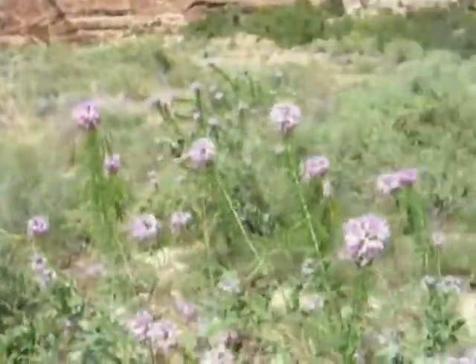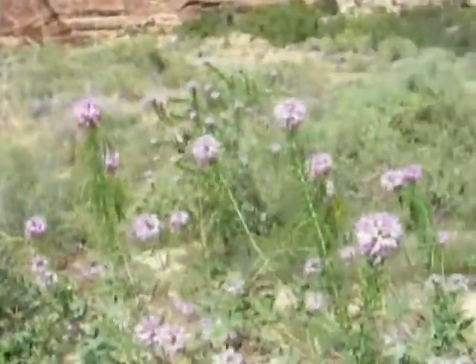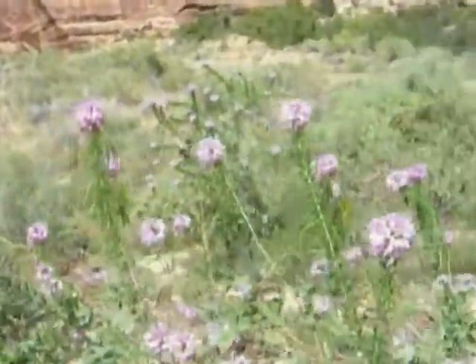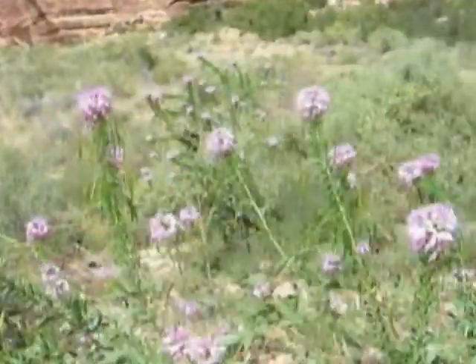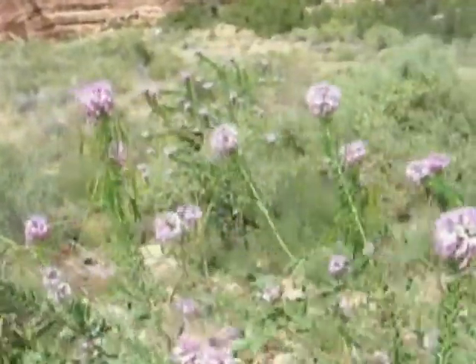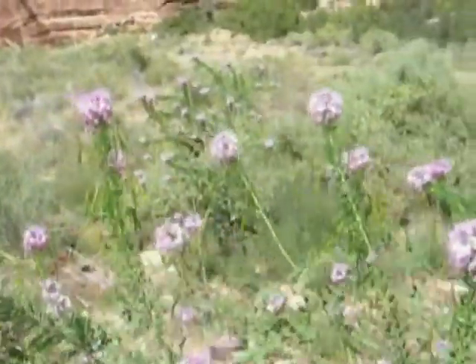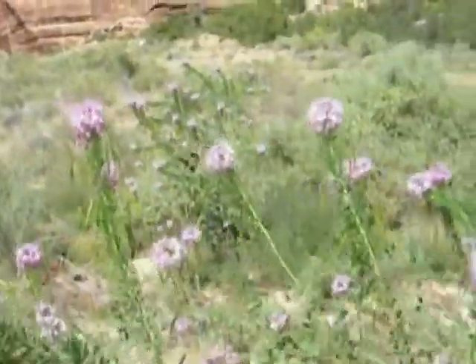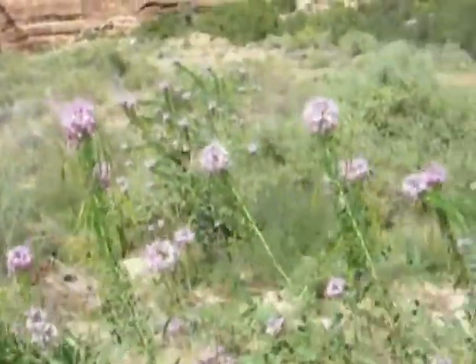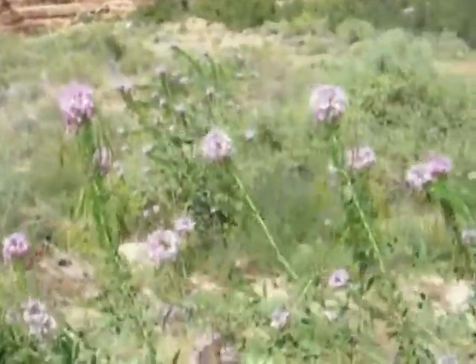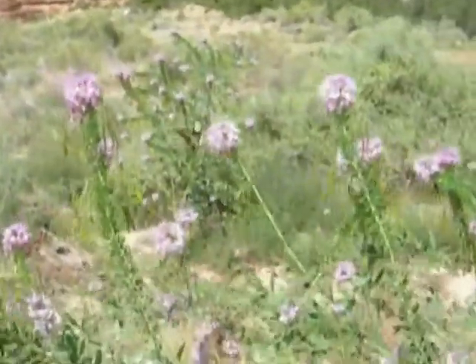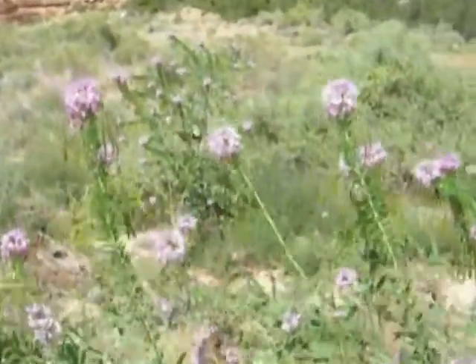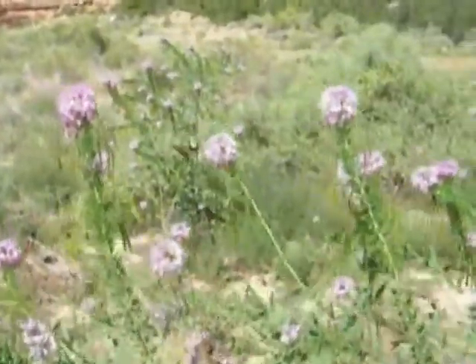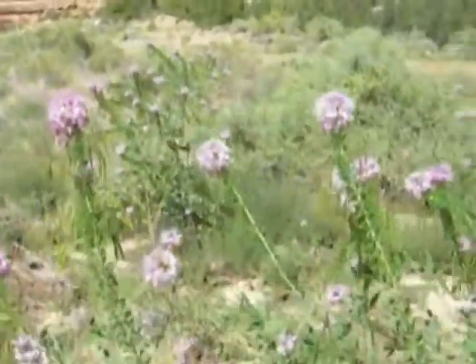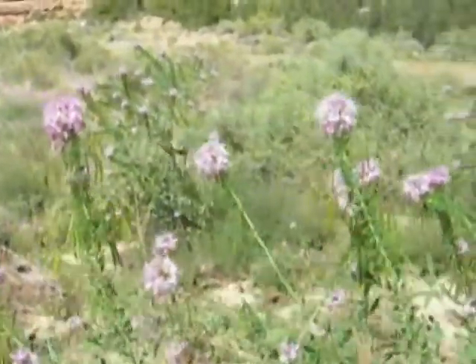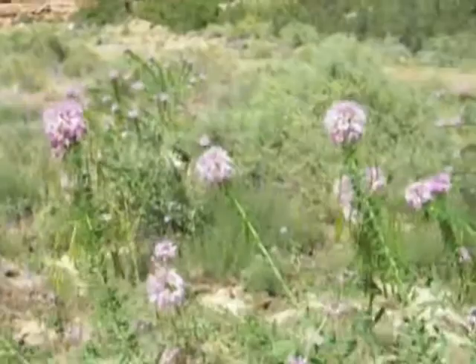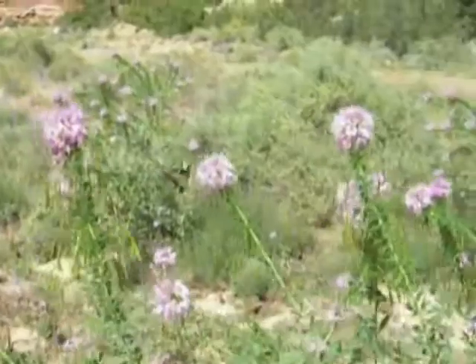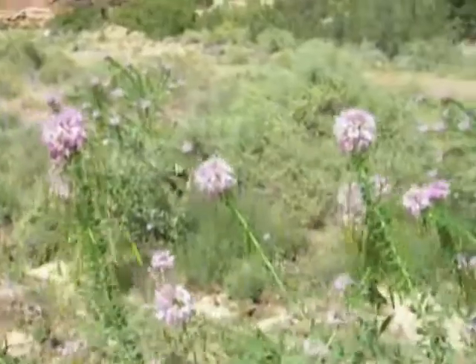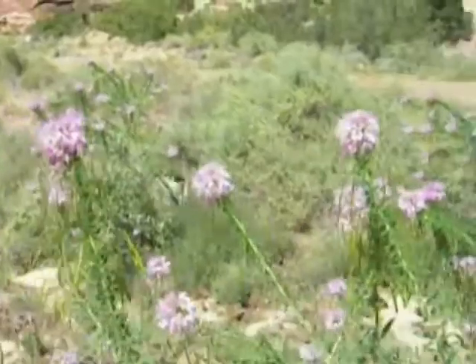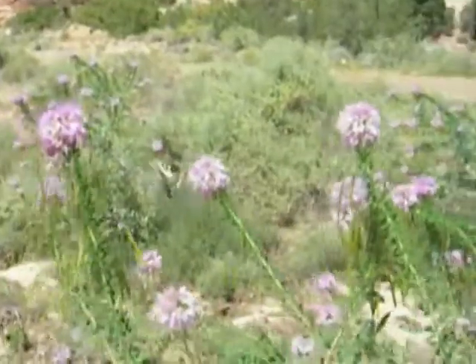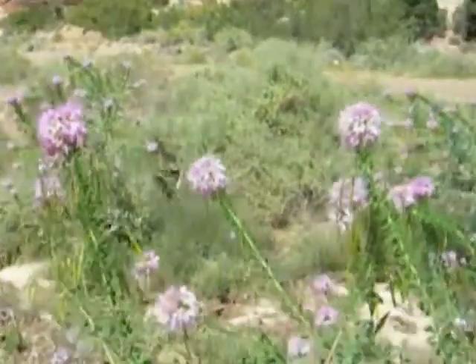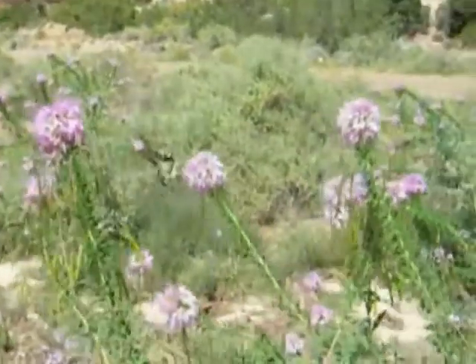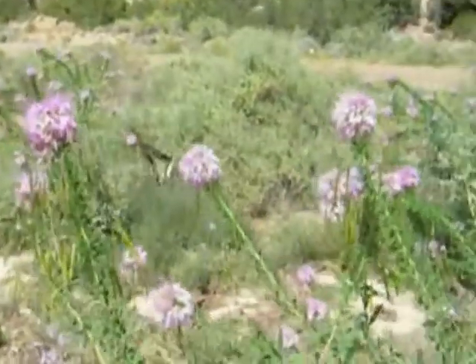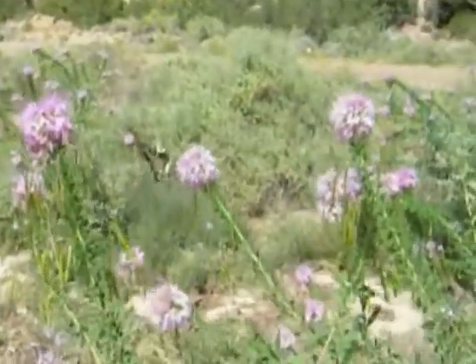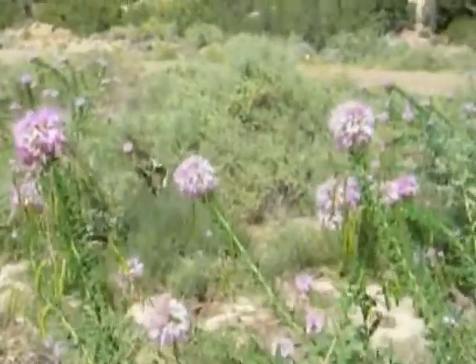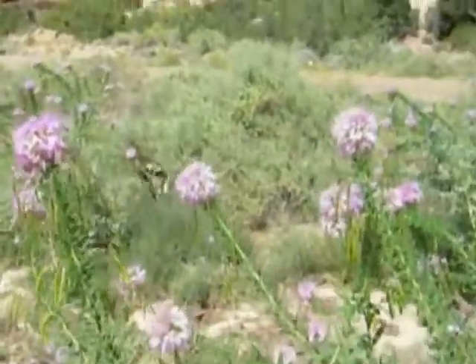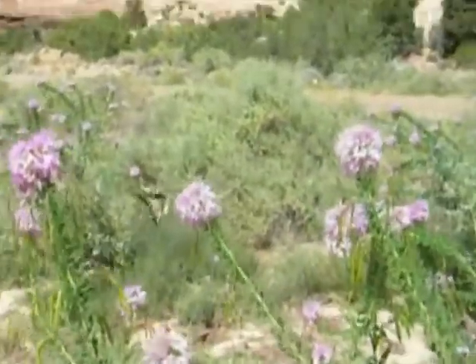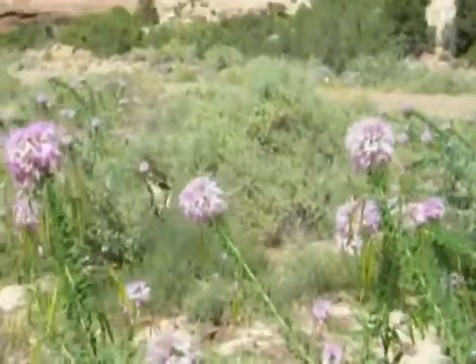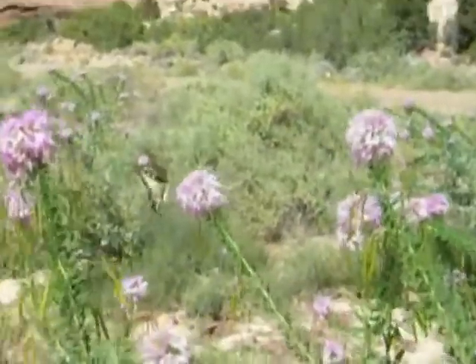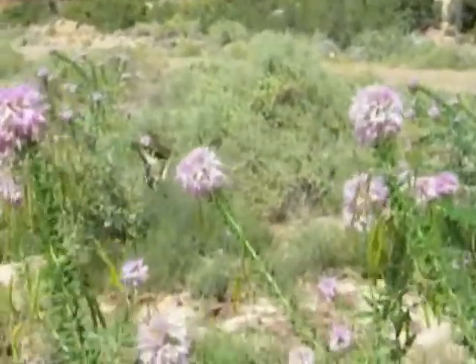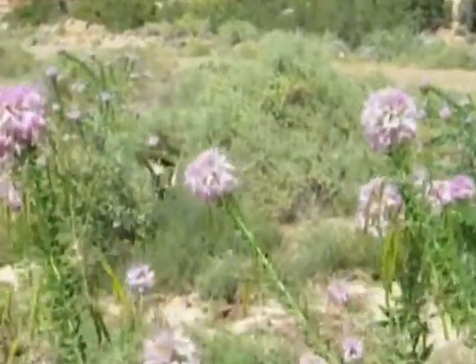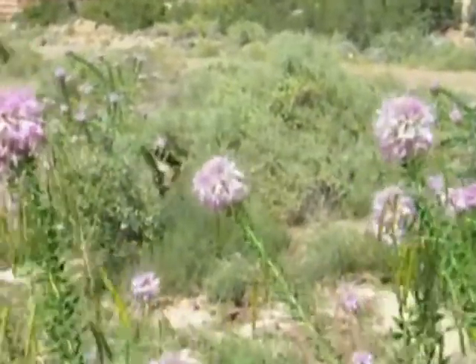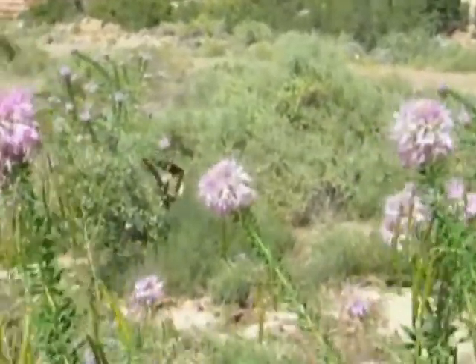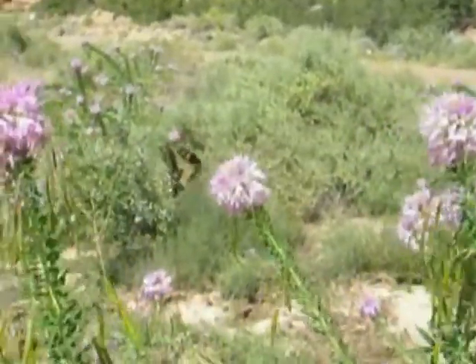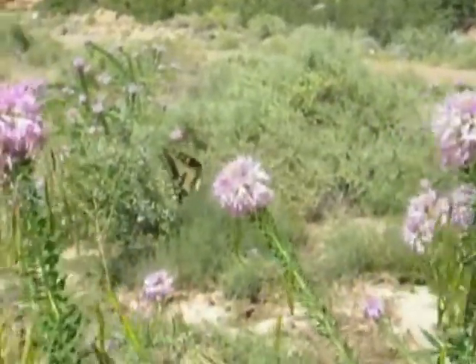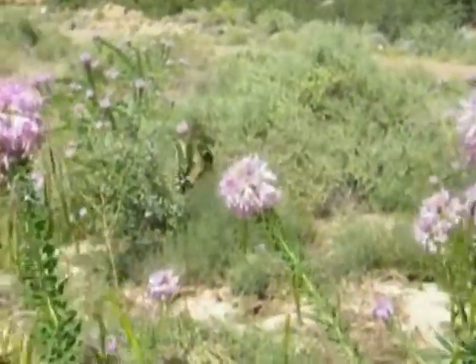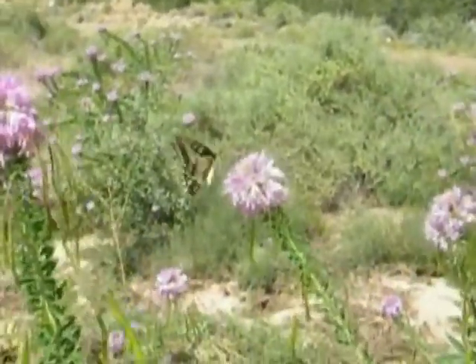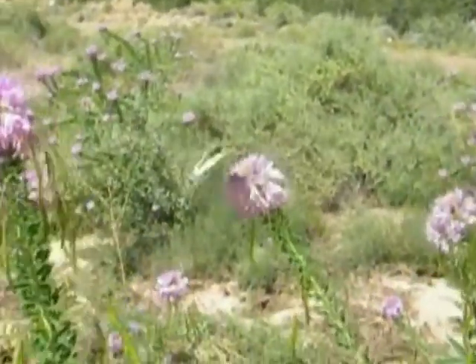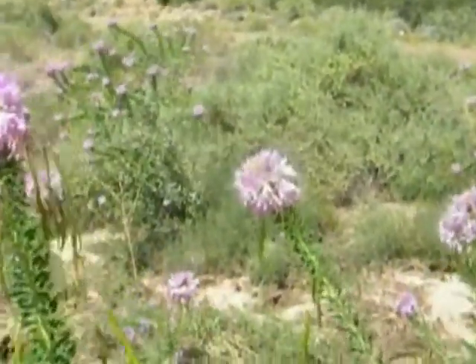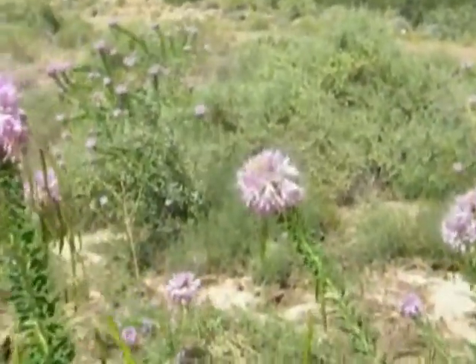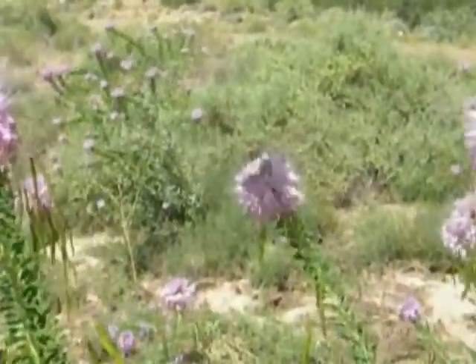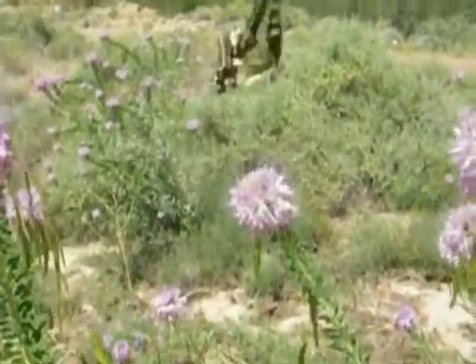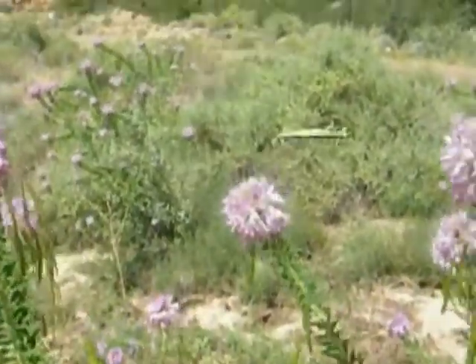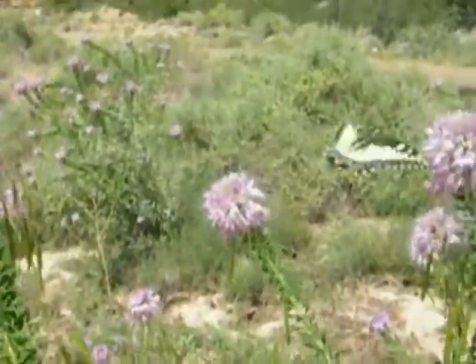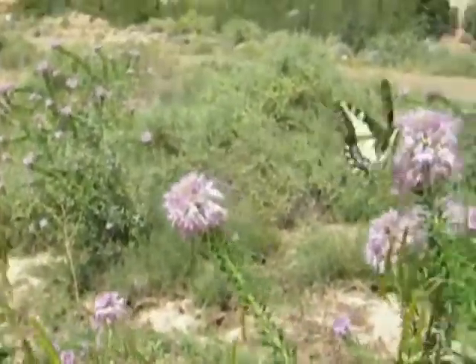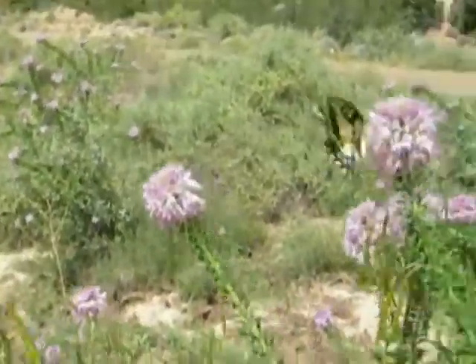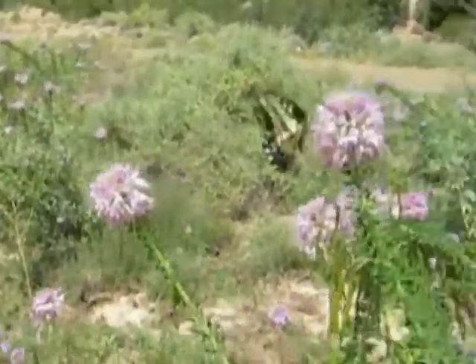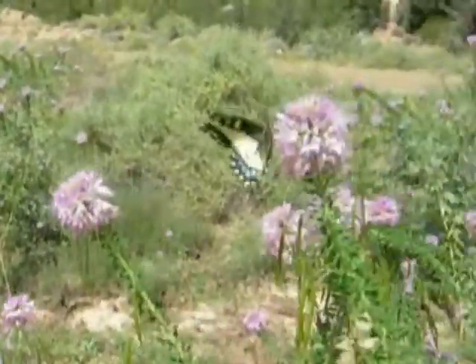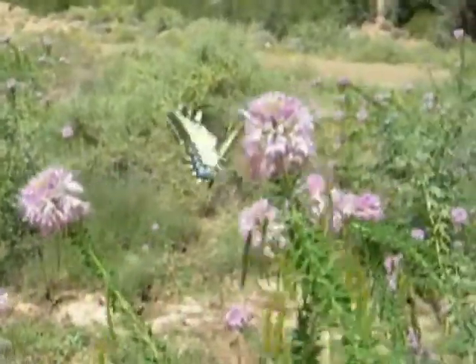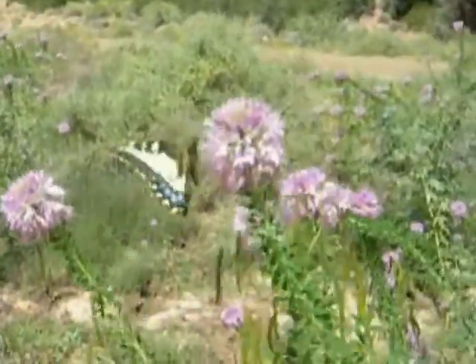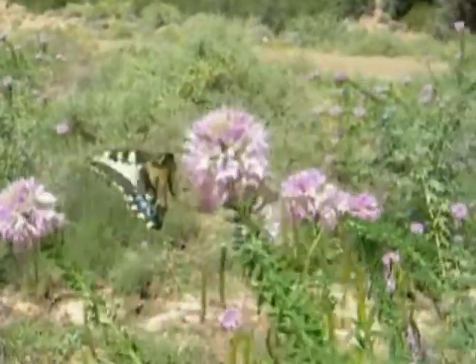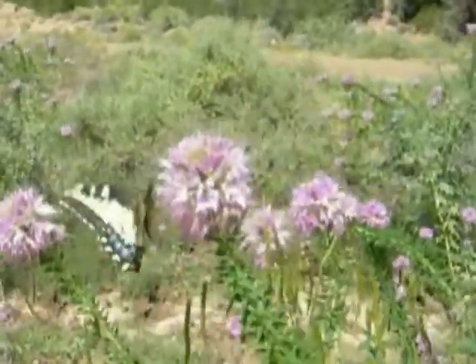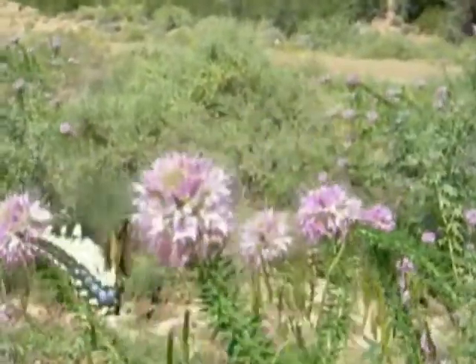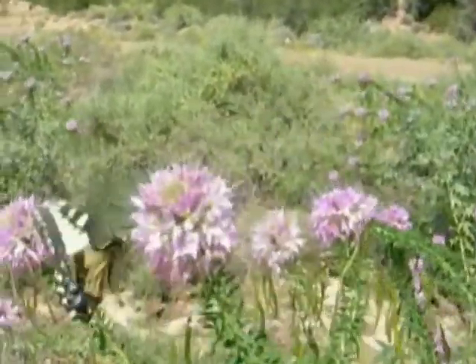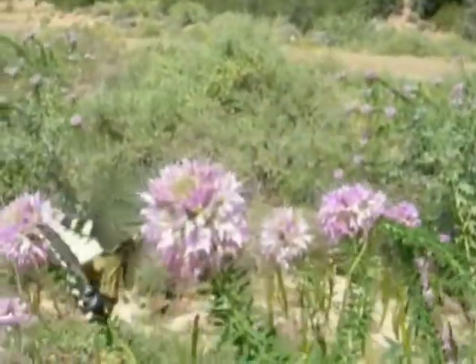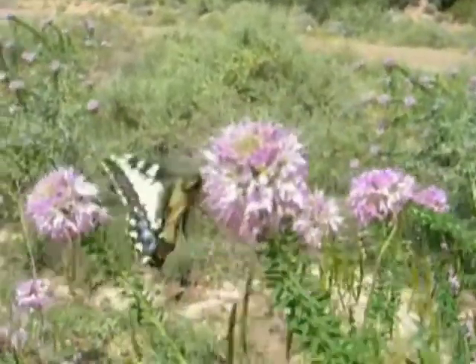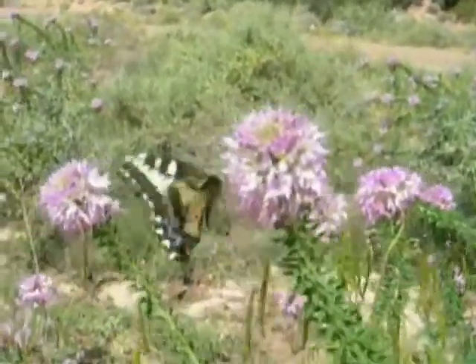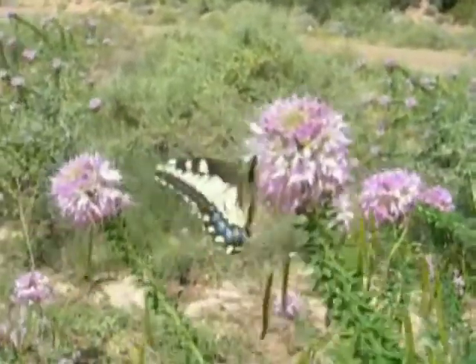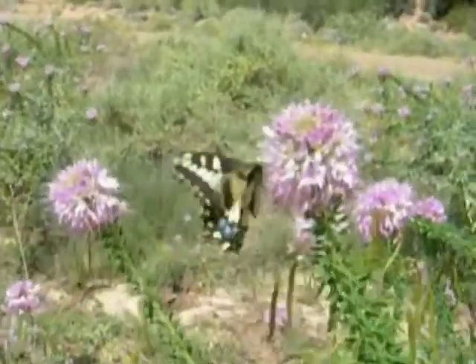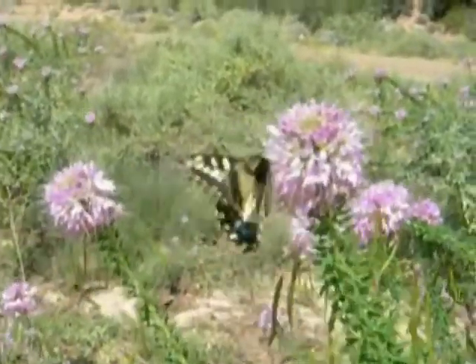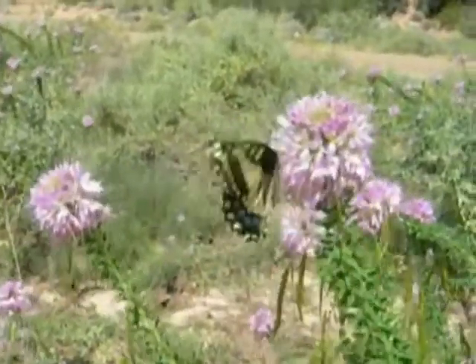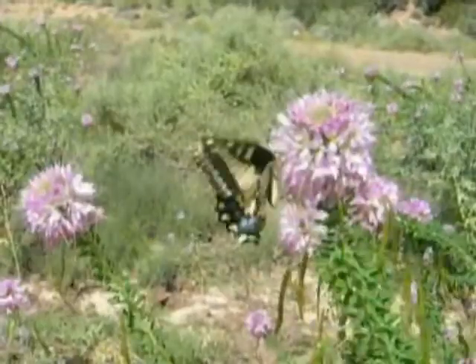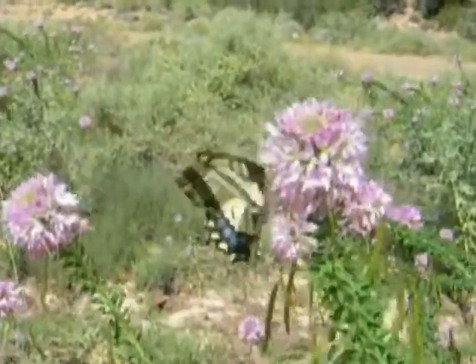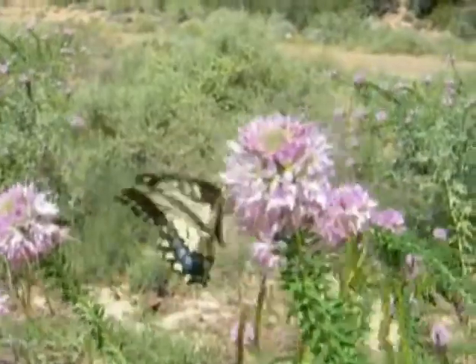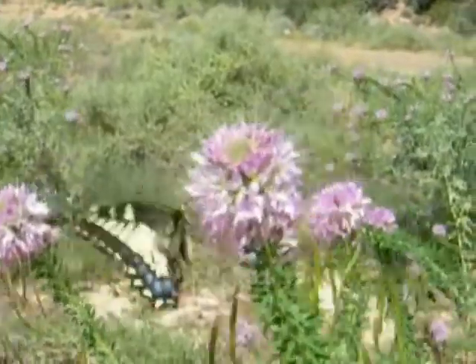This appears to be a female here, nectaring on Cleome serrulata — Rocky Mountain Bee Plant.